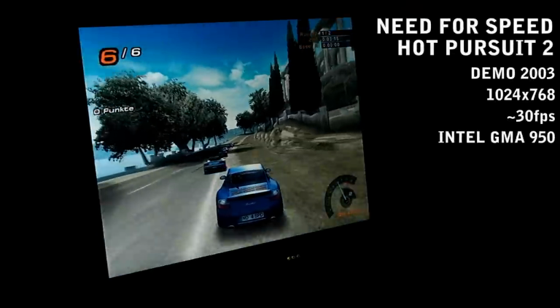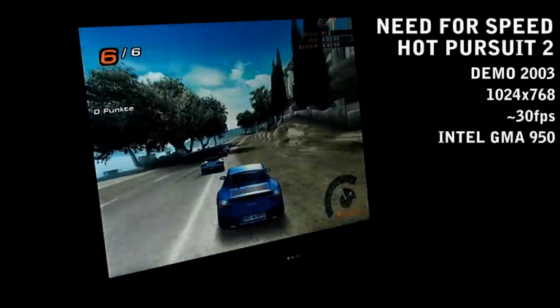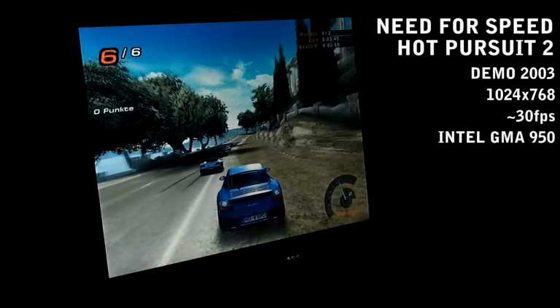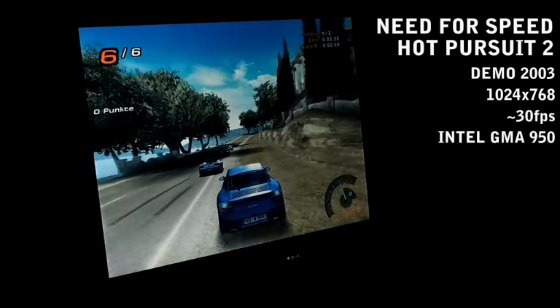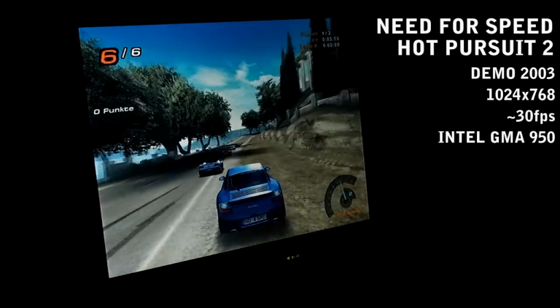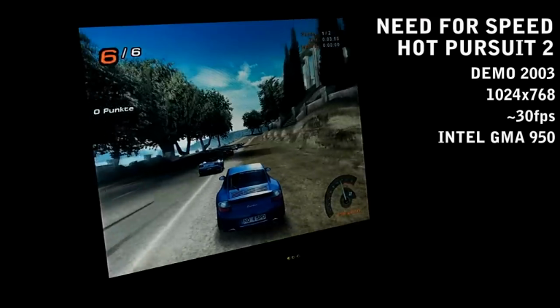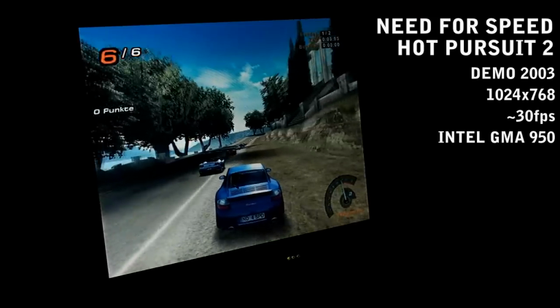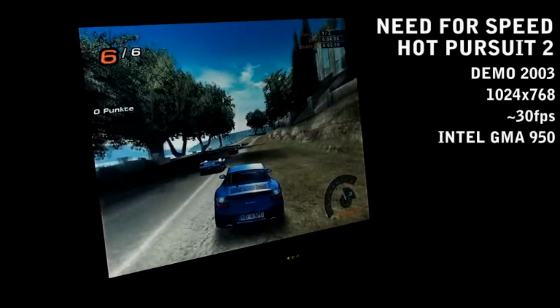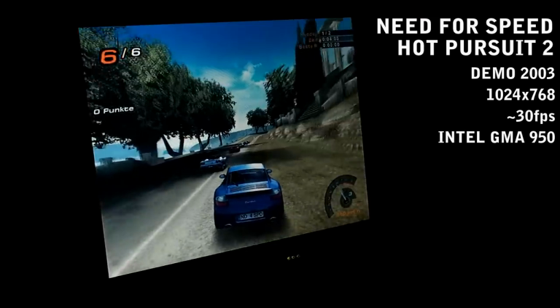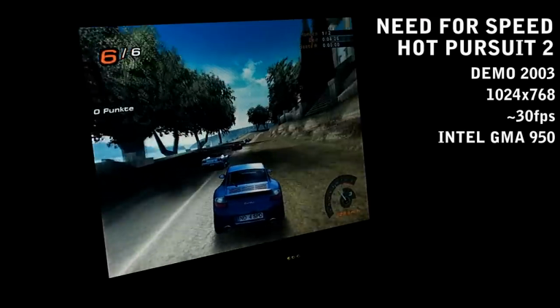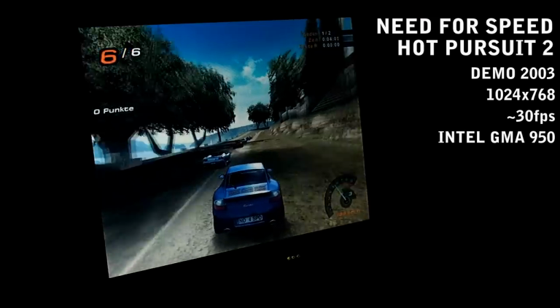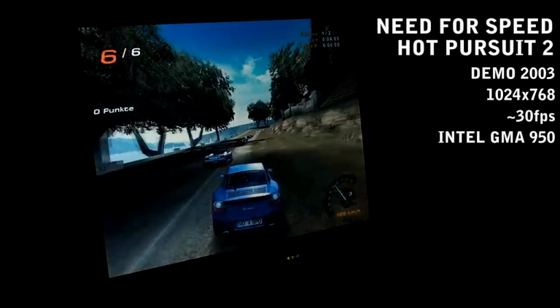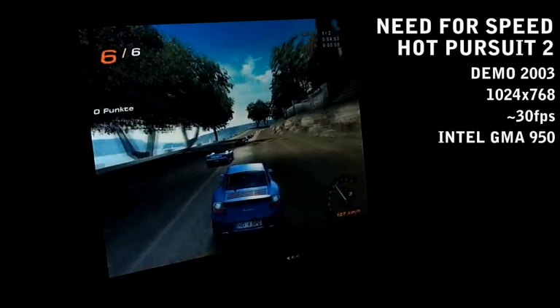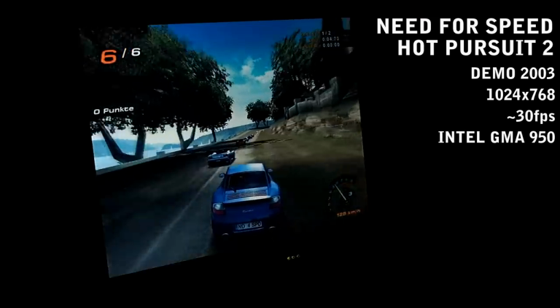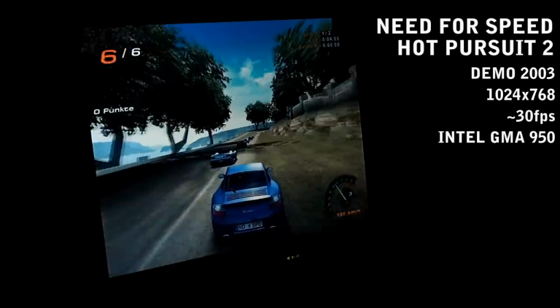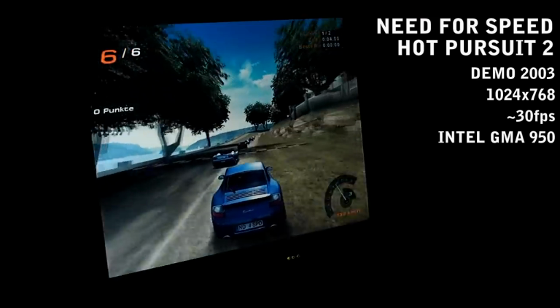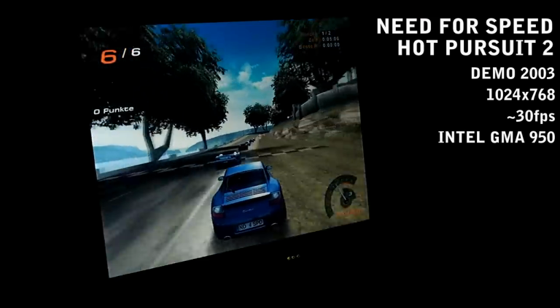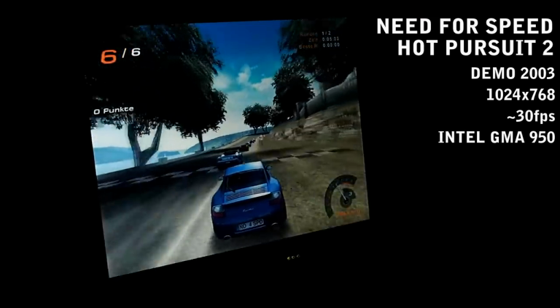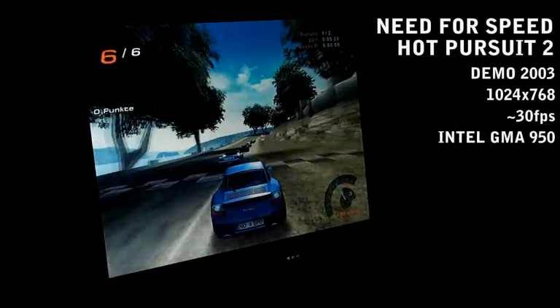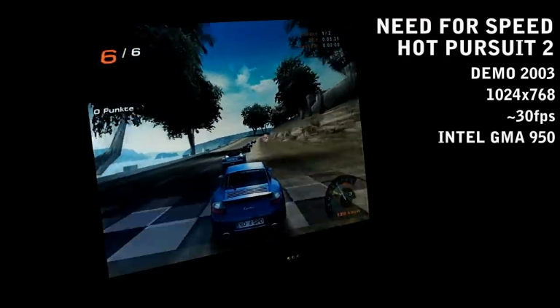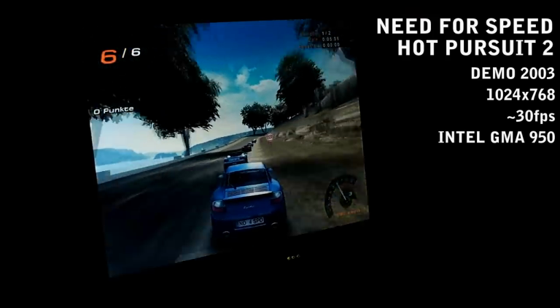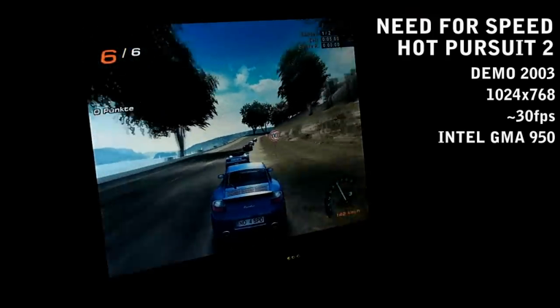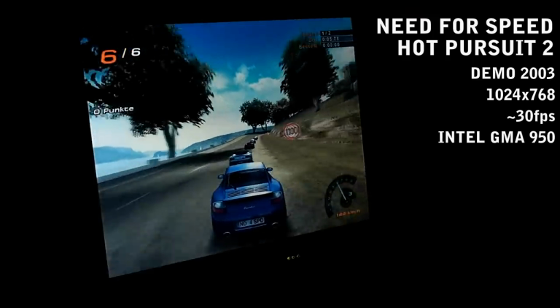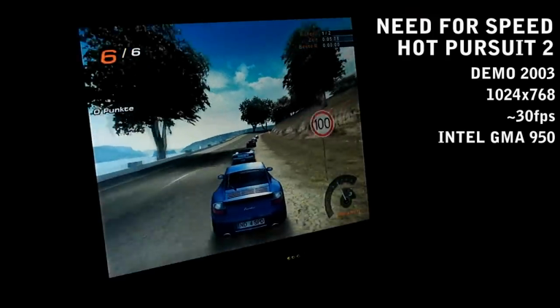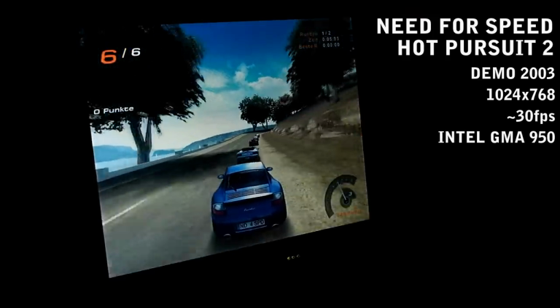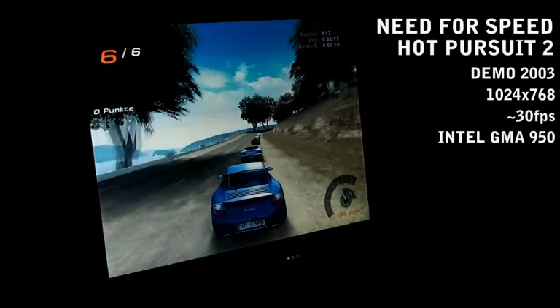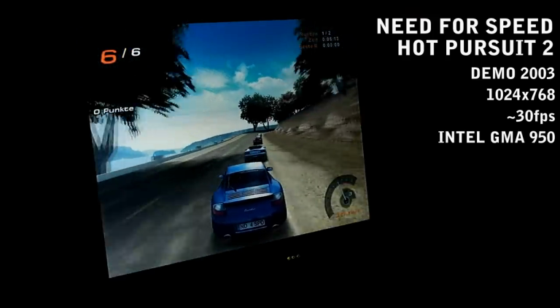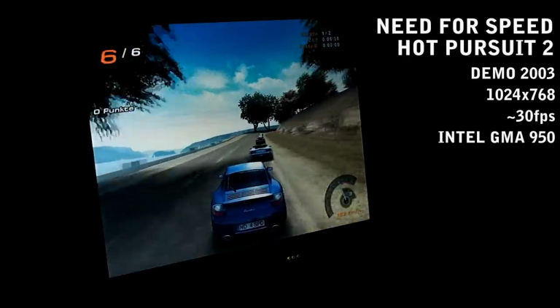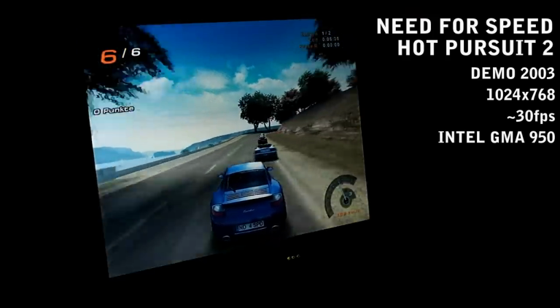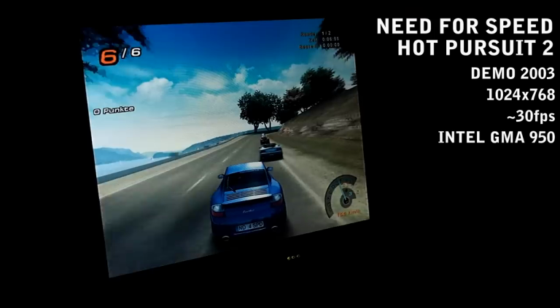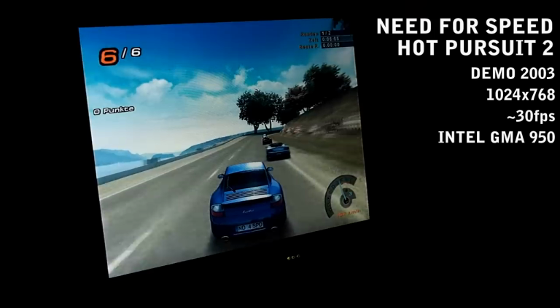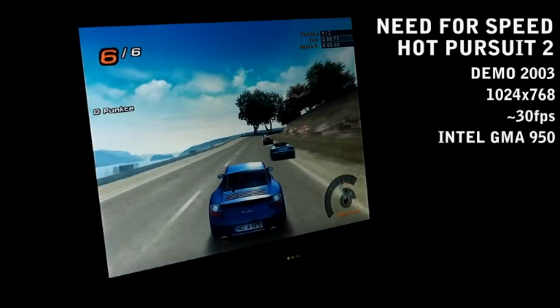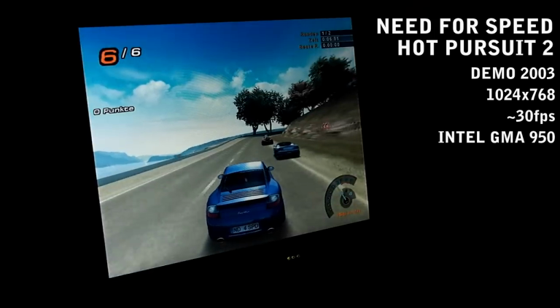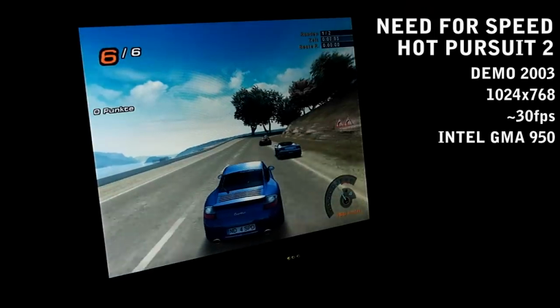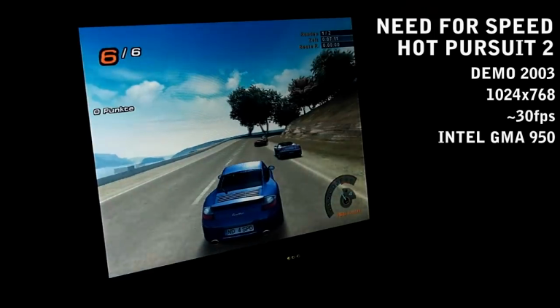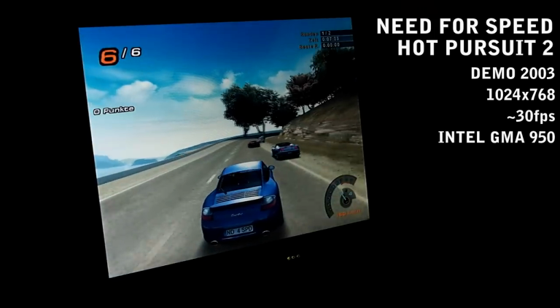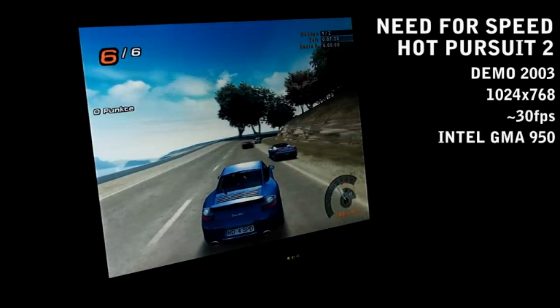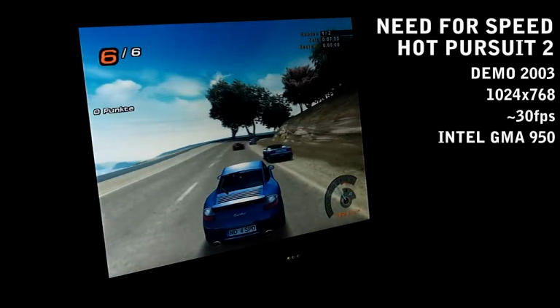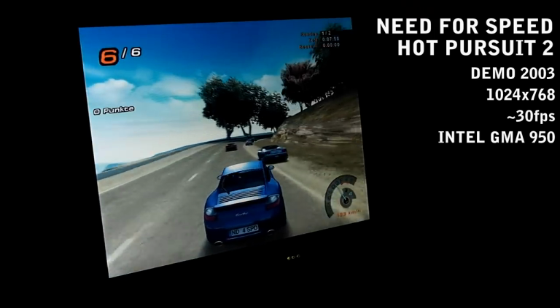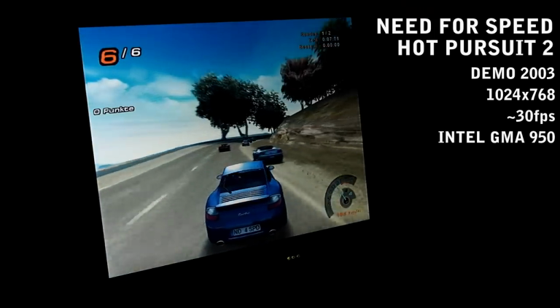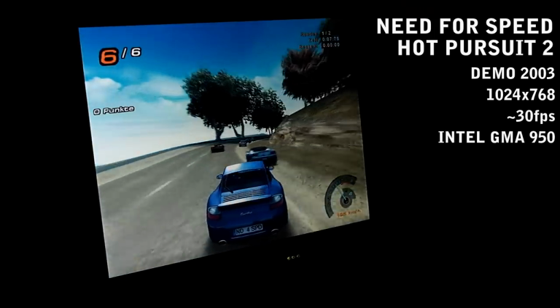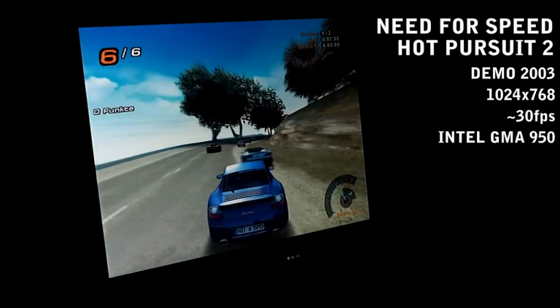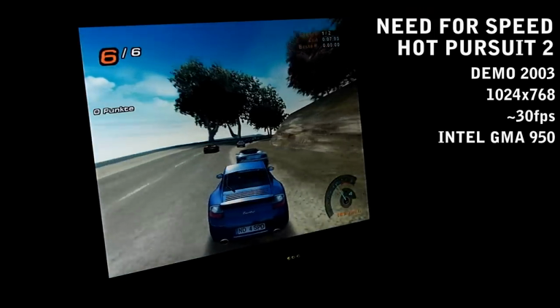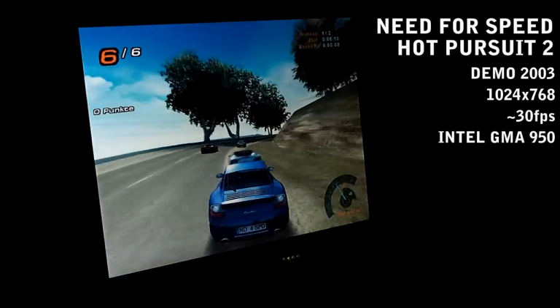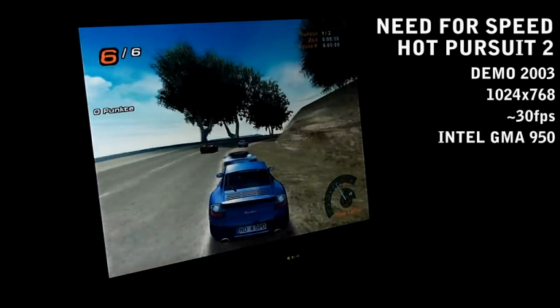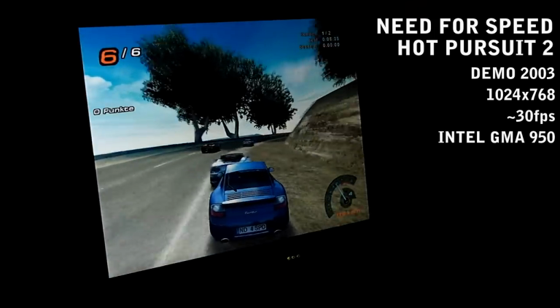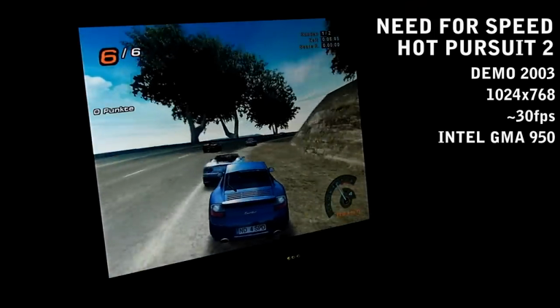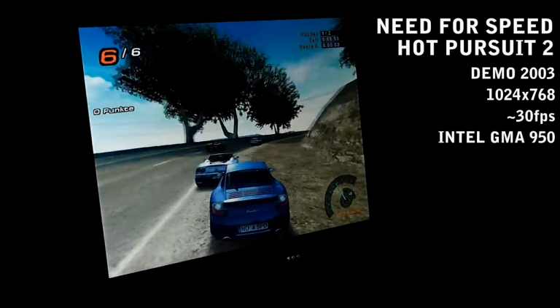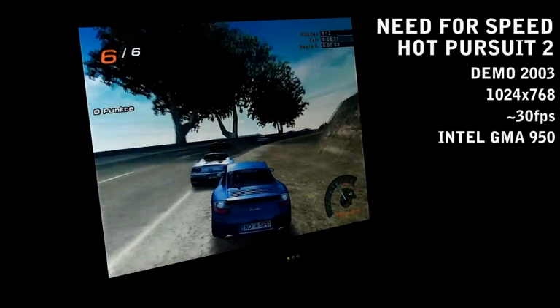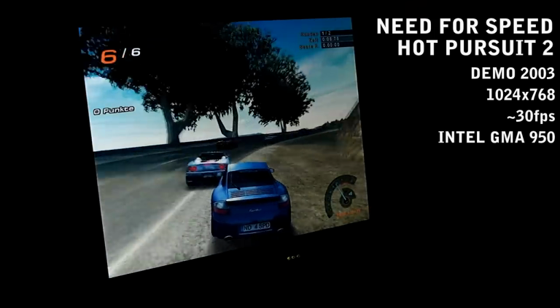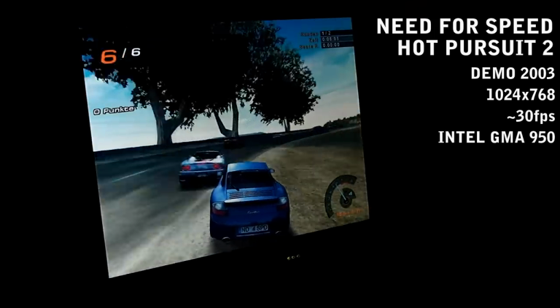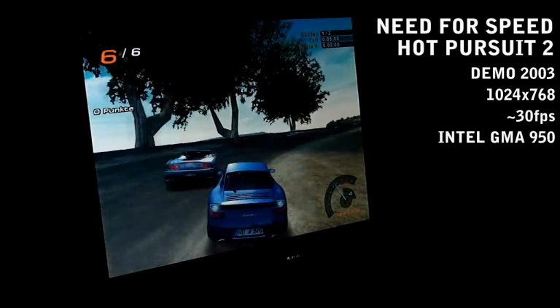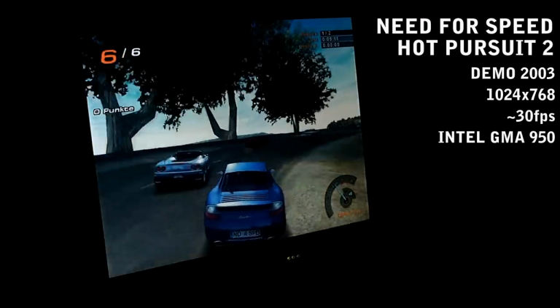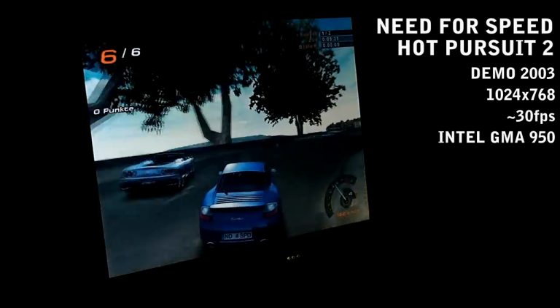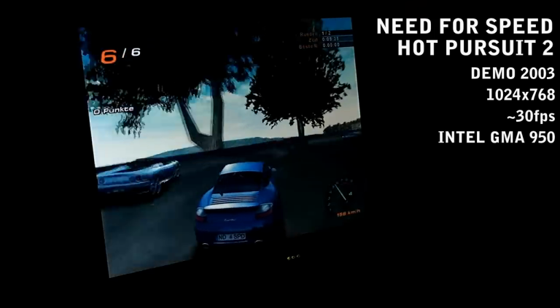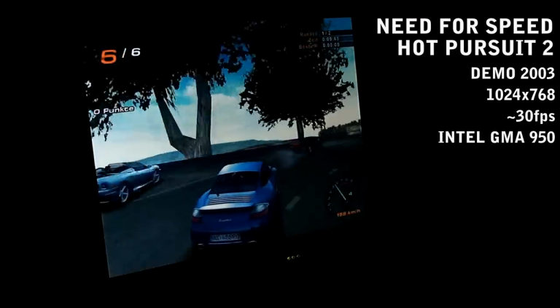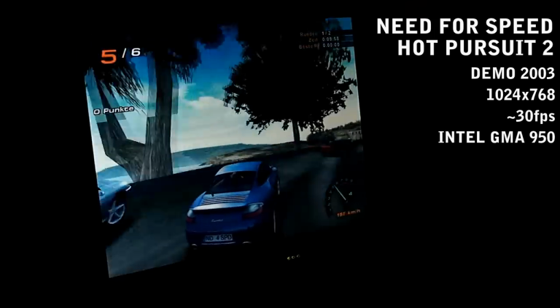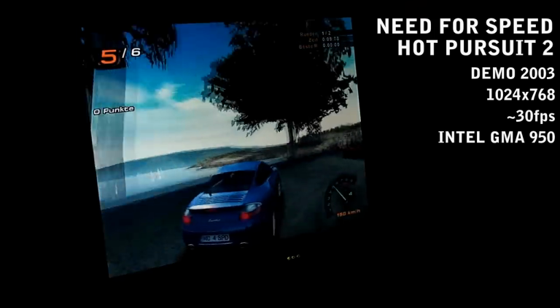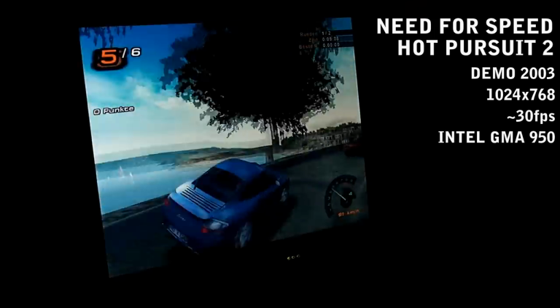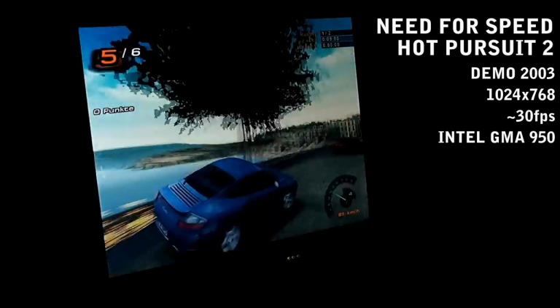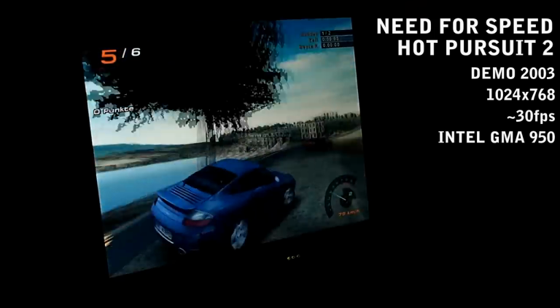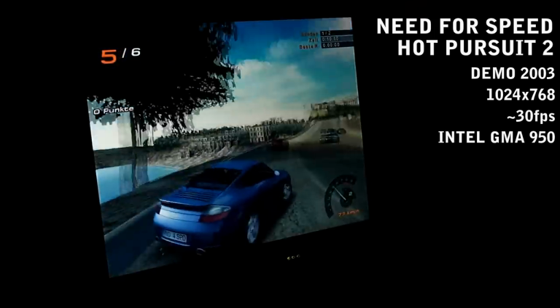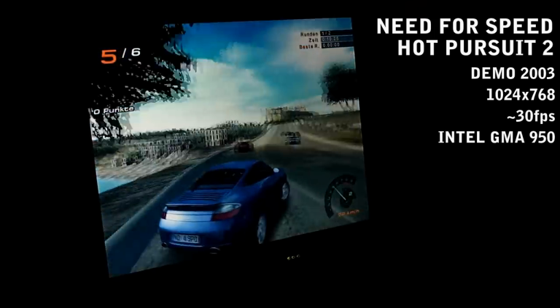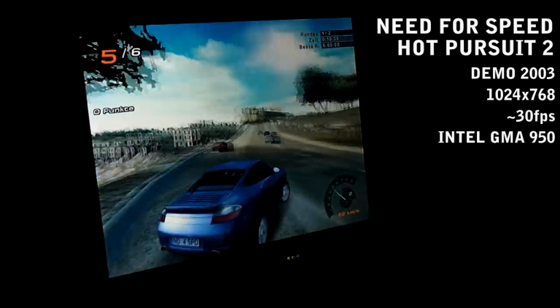Let's play some games. The Intel graphics is quite limited, but it still works for some older games, so here we go.